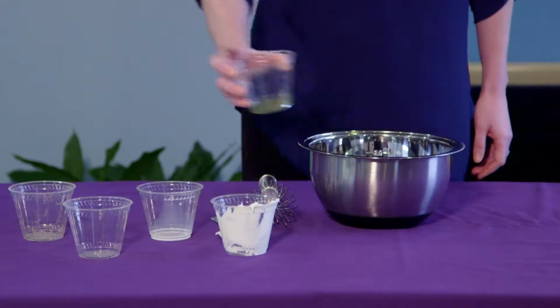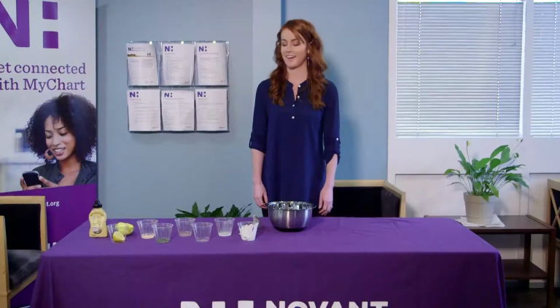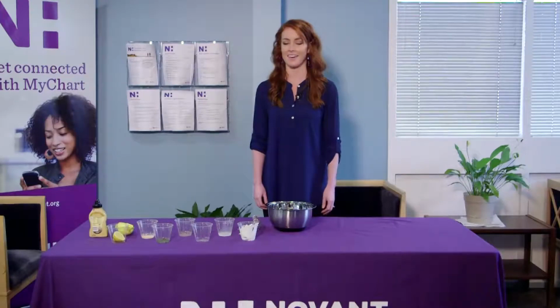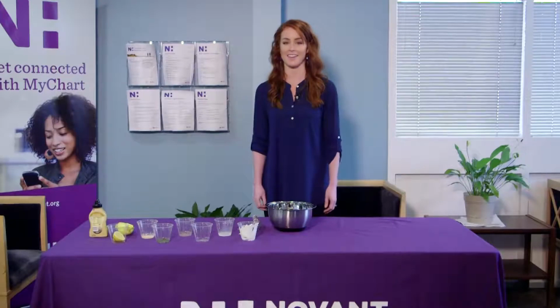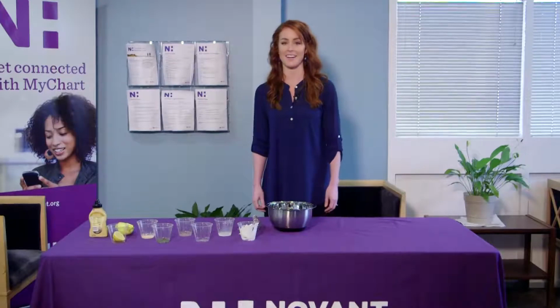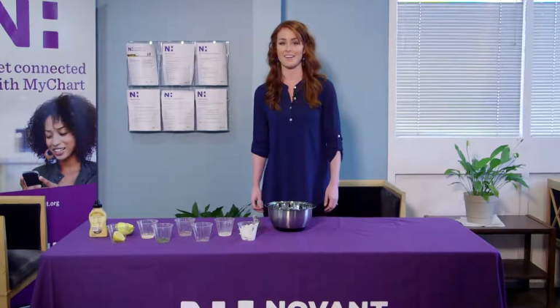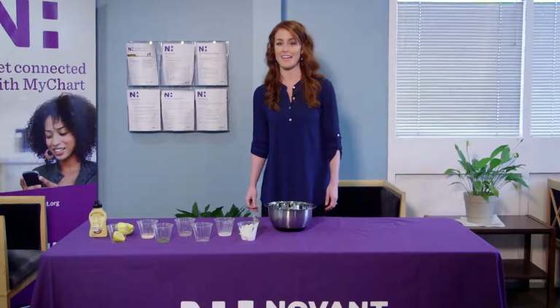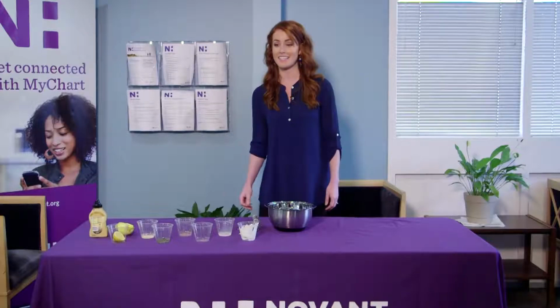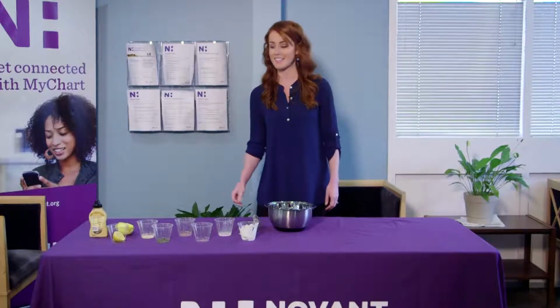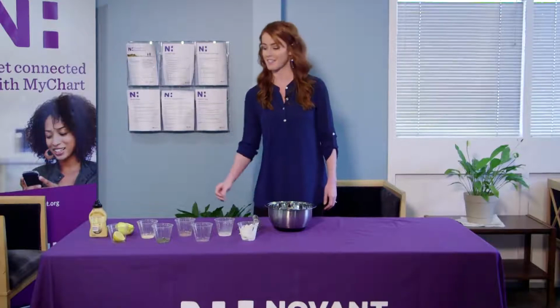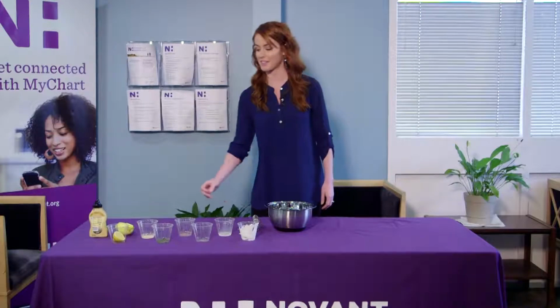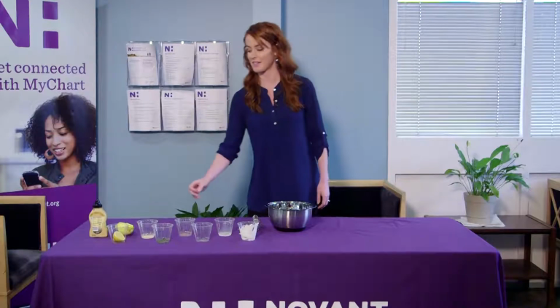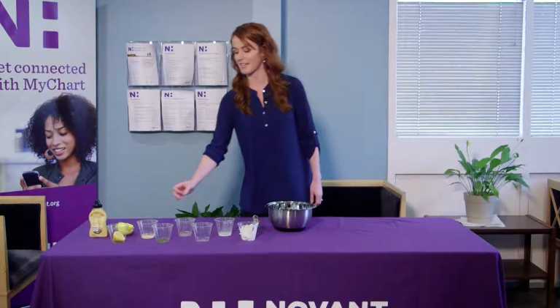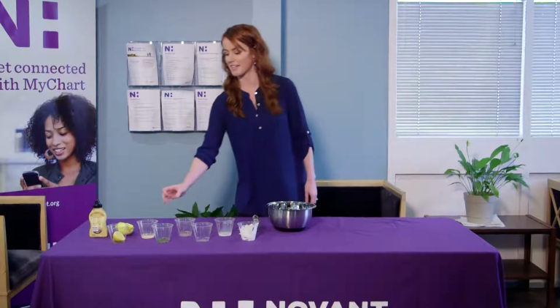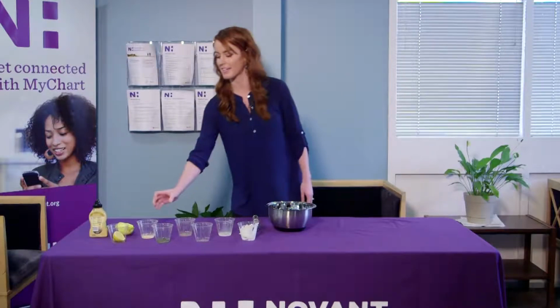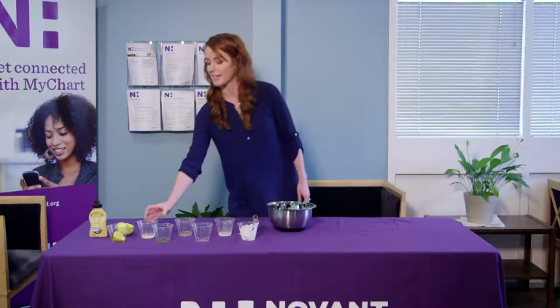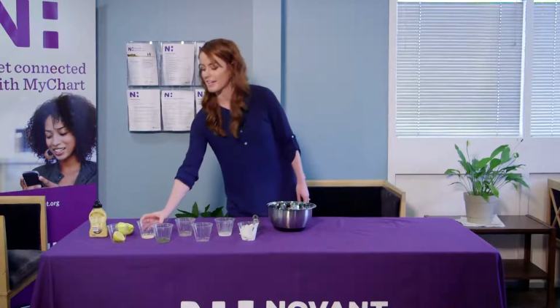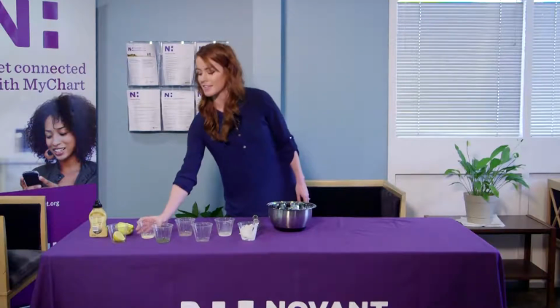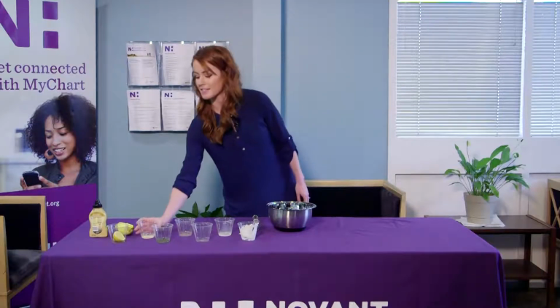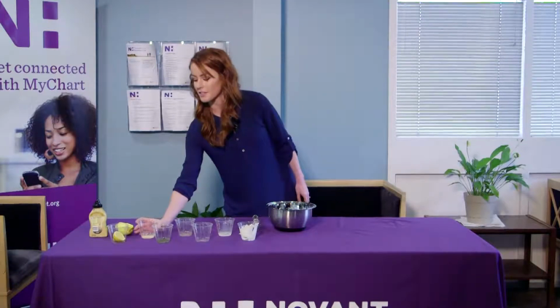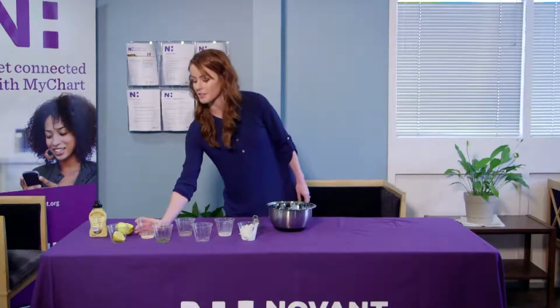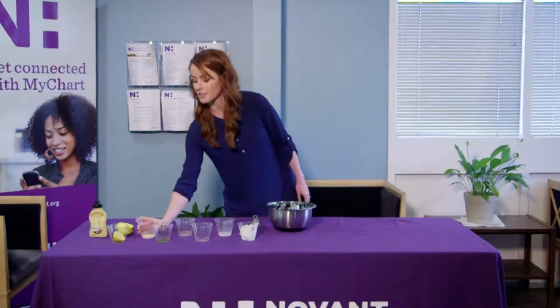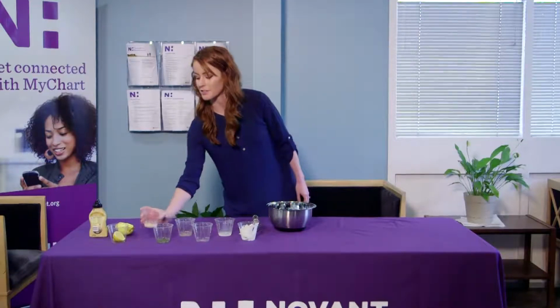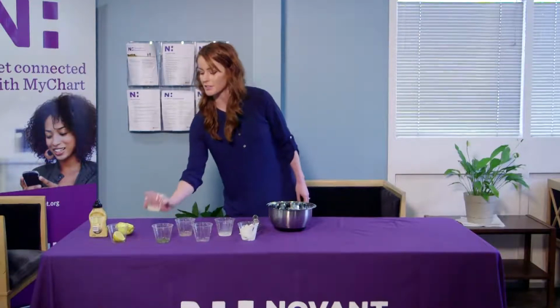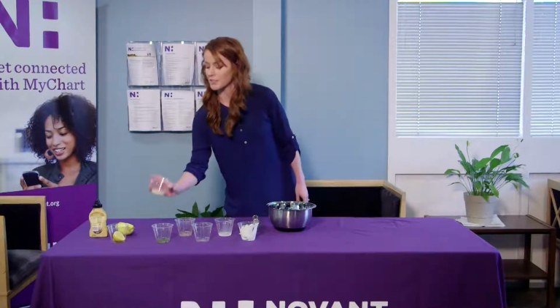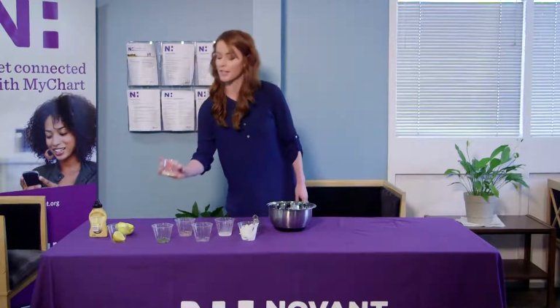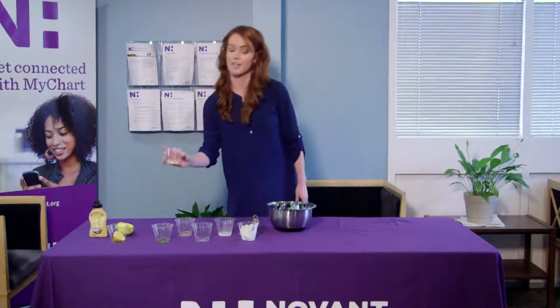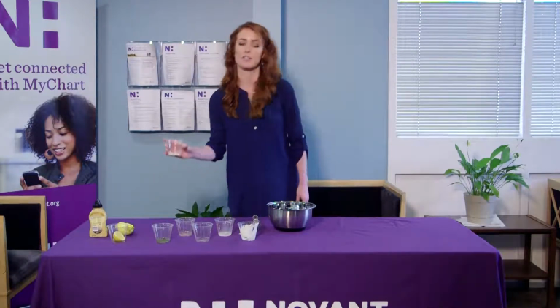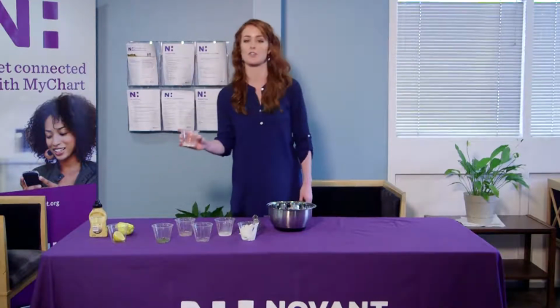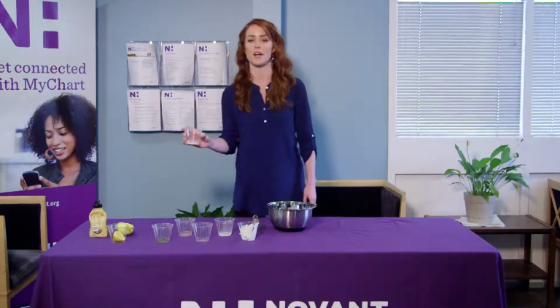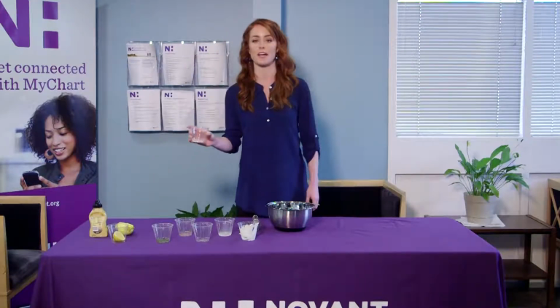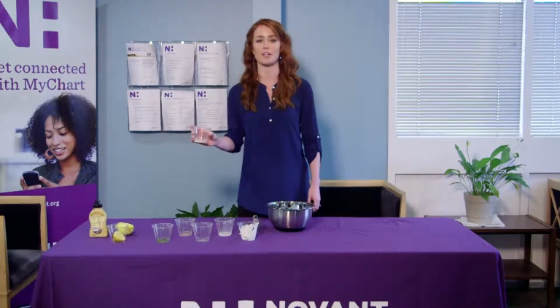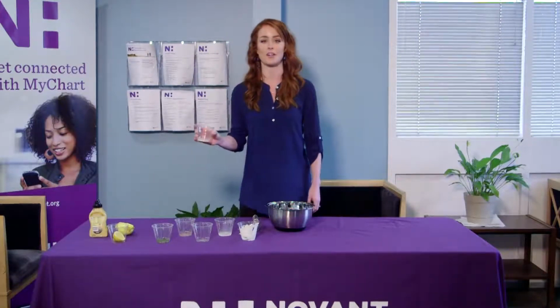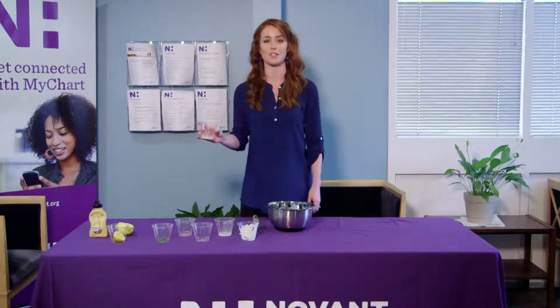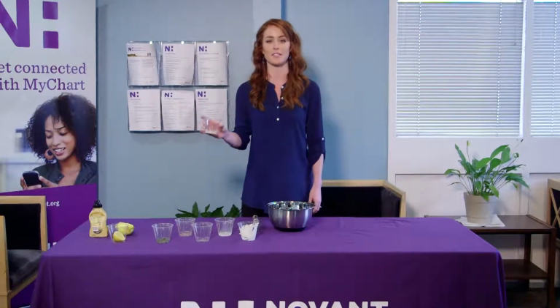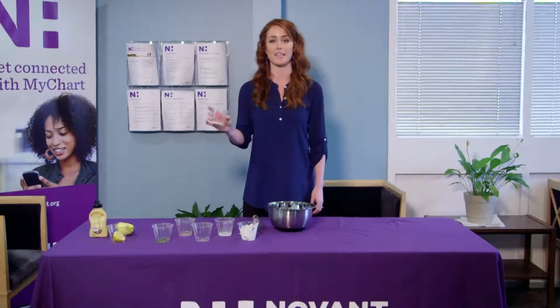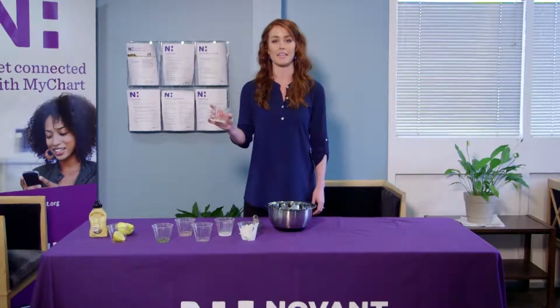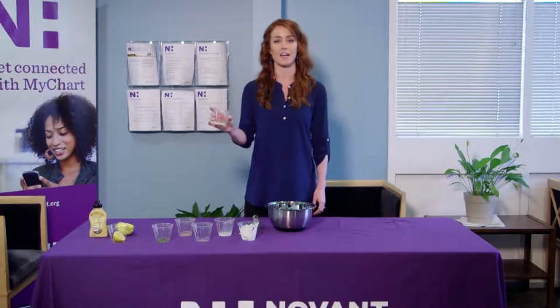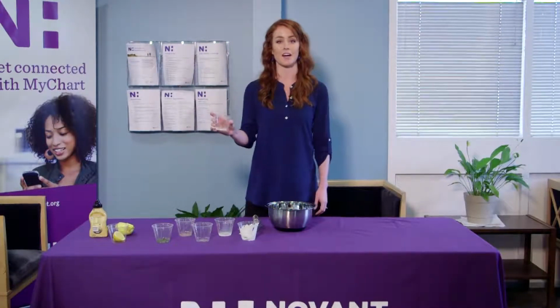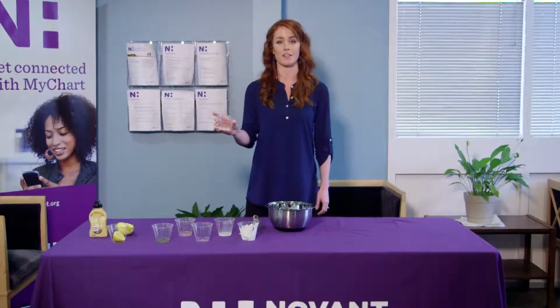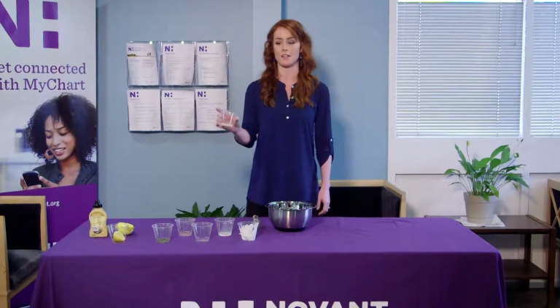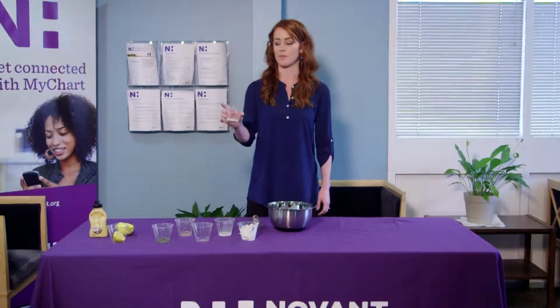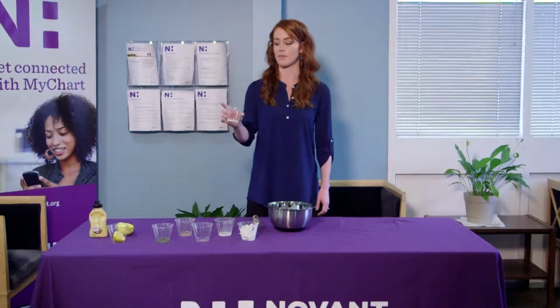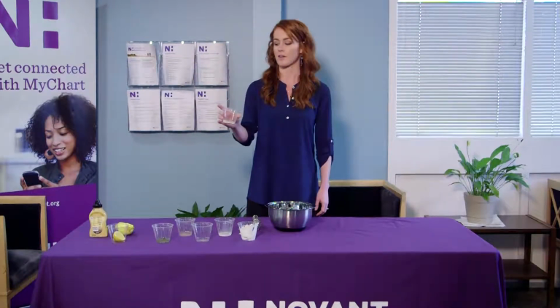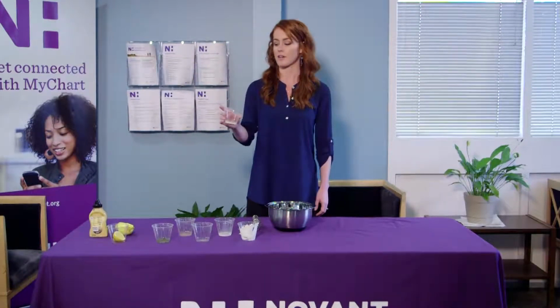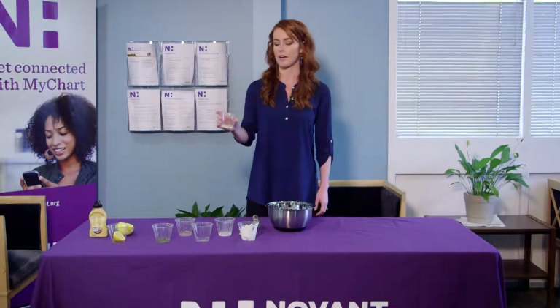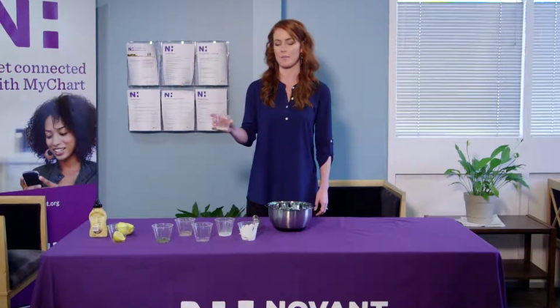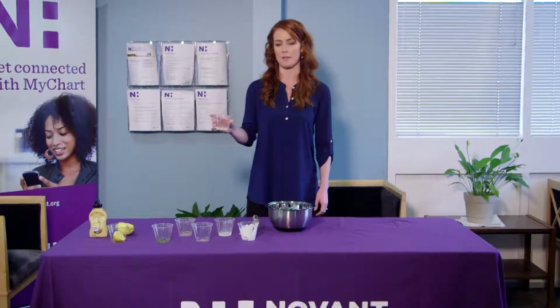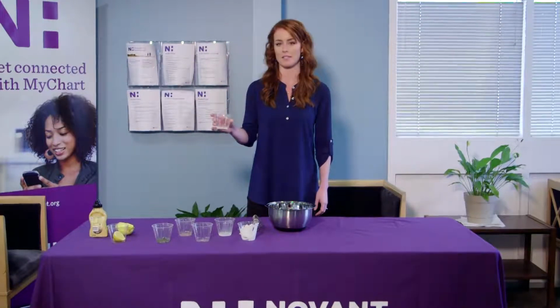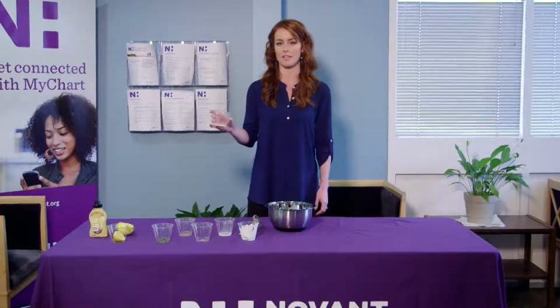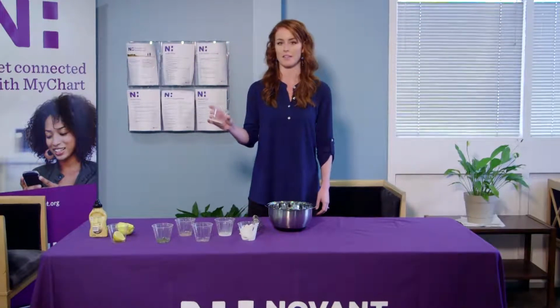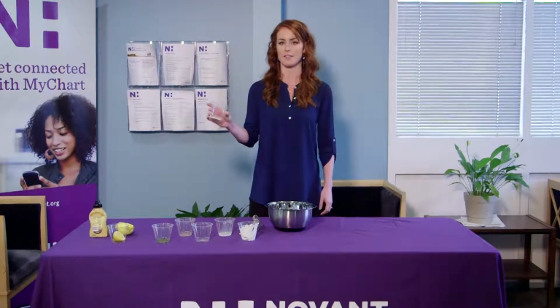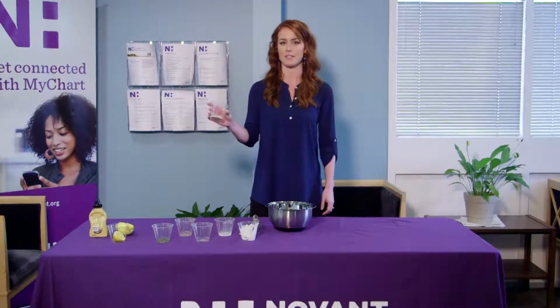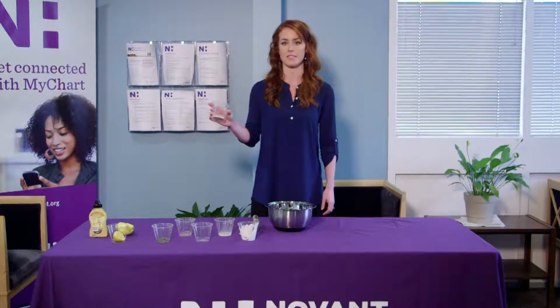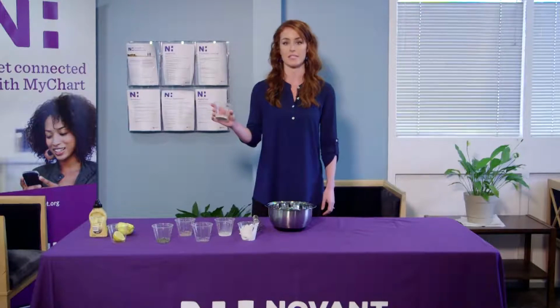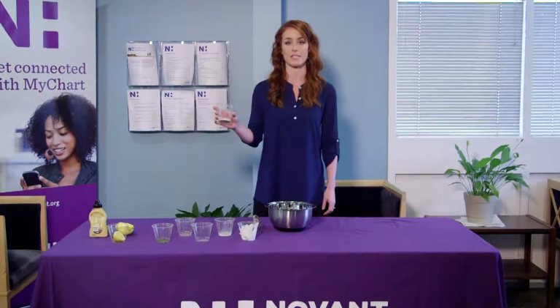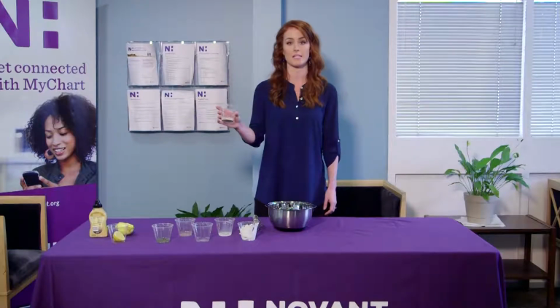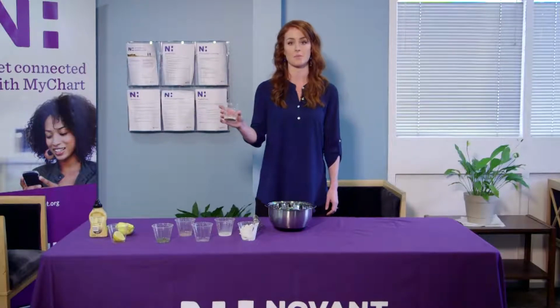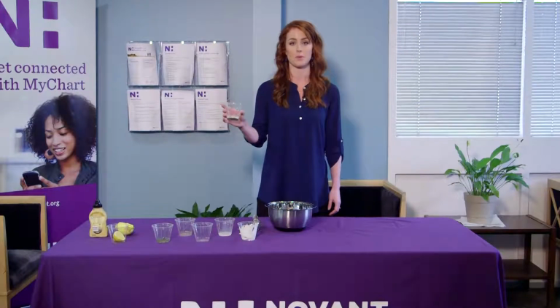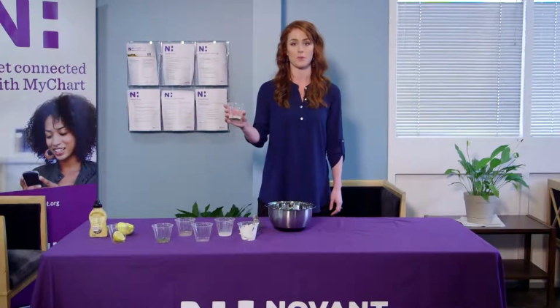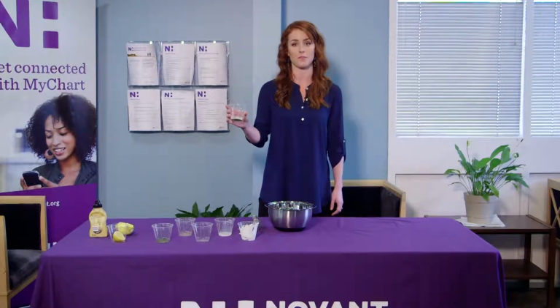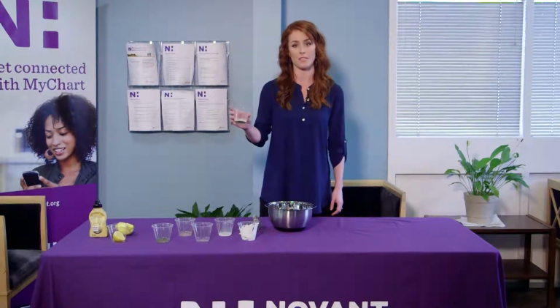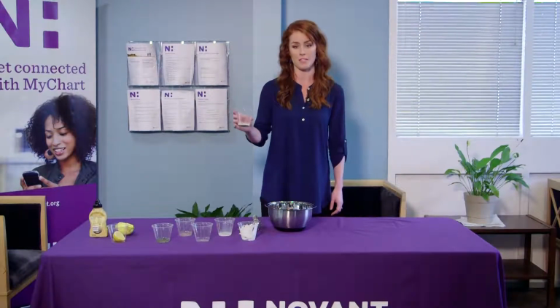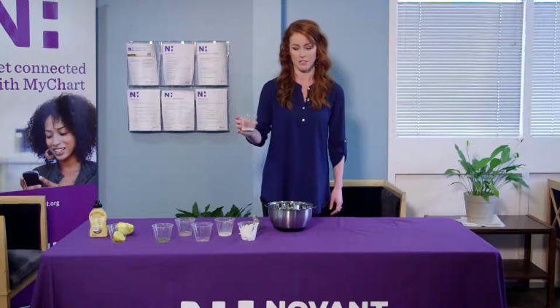Our next ingredient is dried garlic and onion — we've already got it mixed together. It's a teaspoon of each.